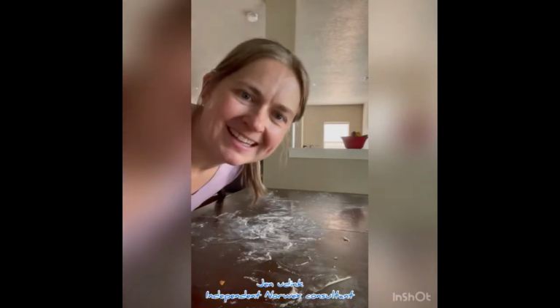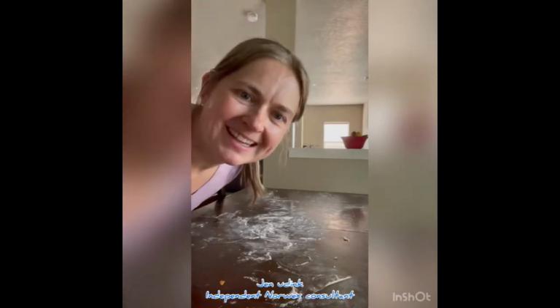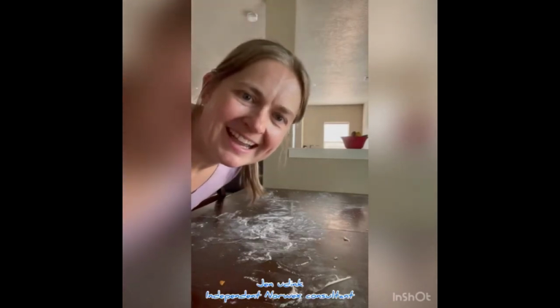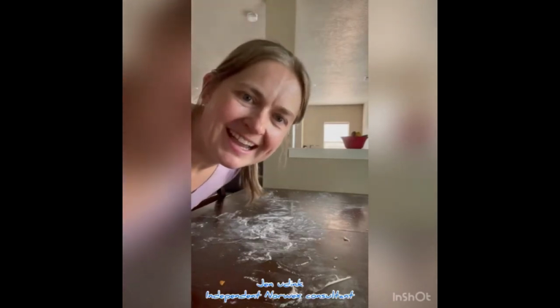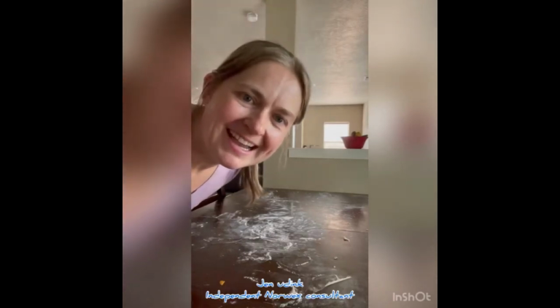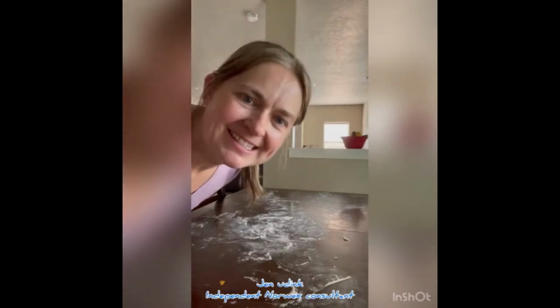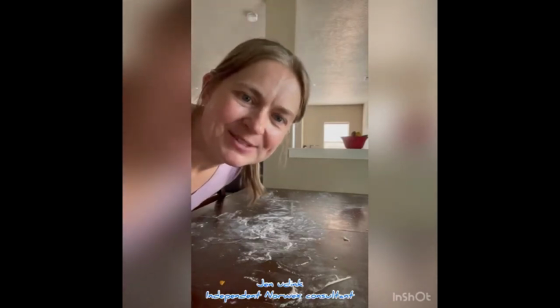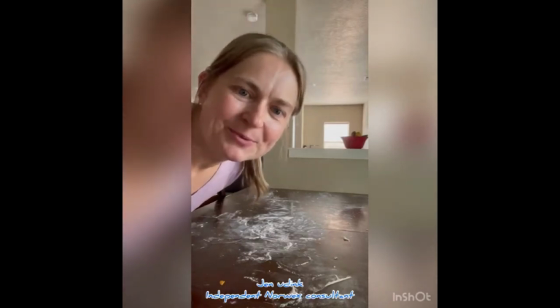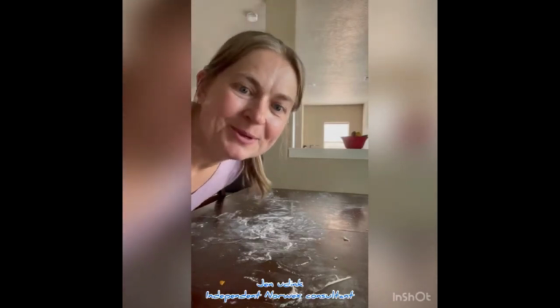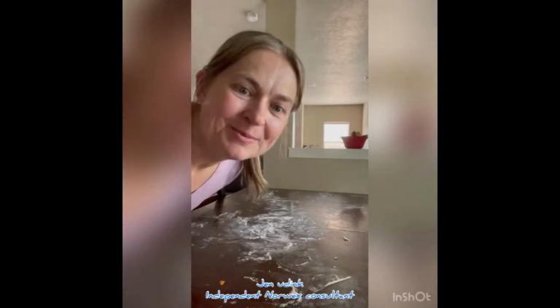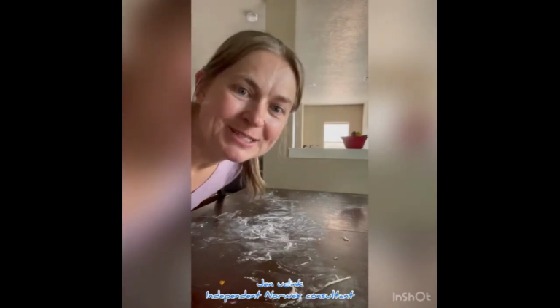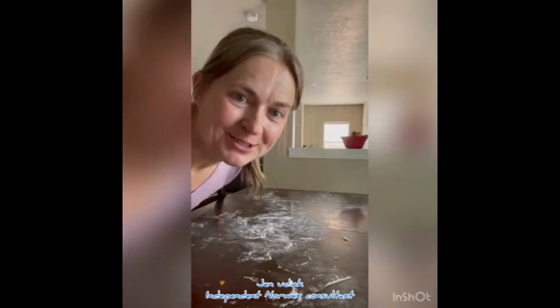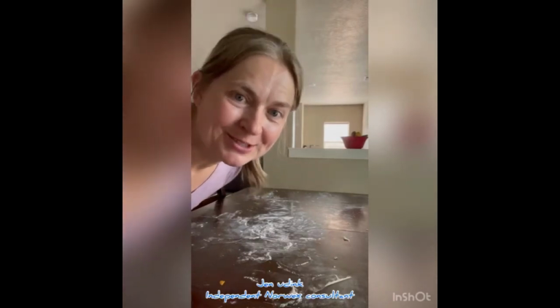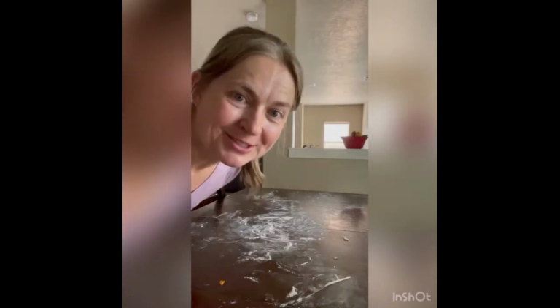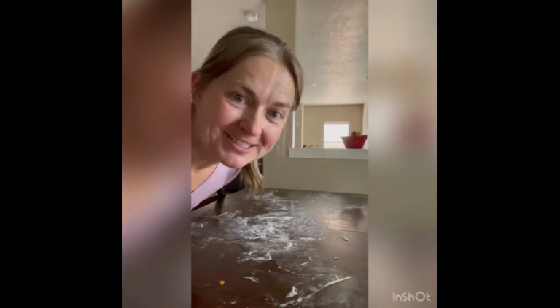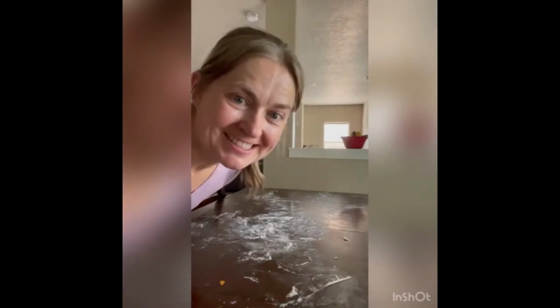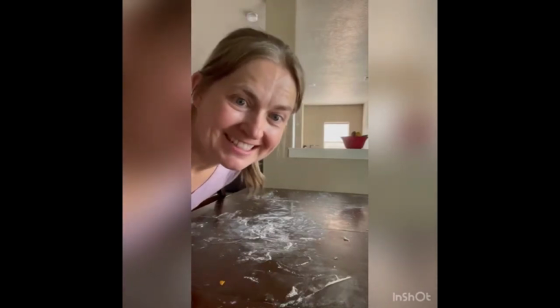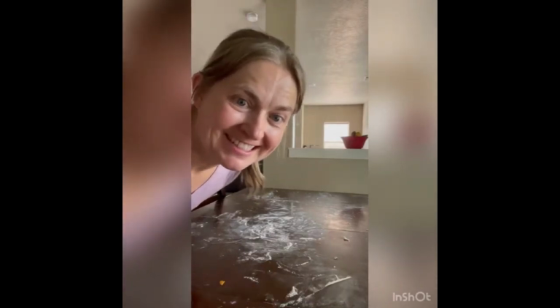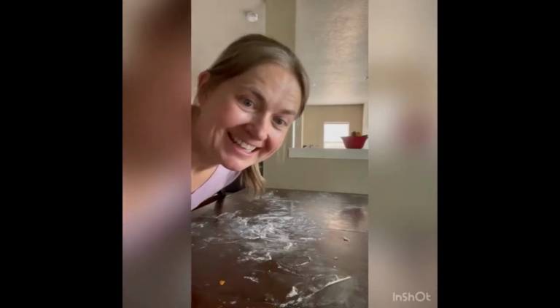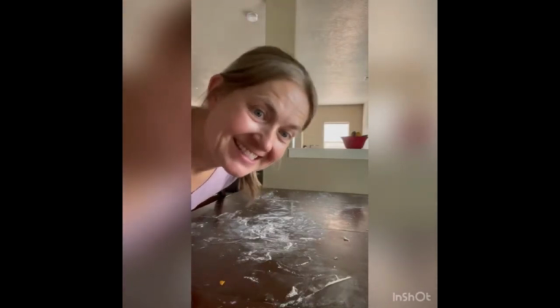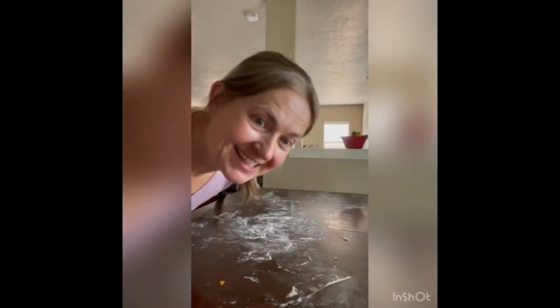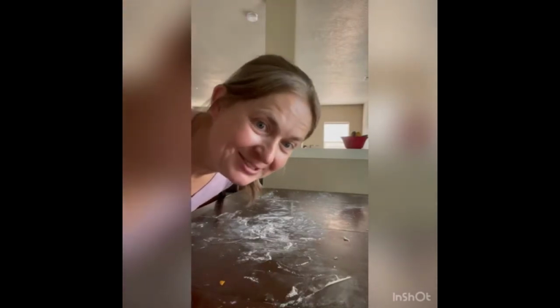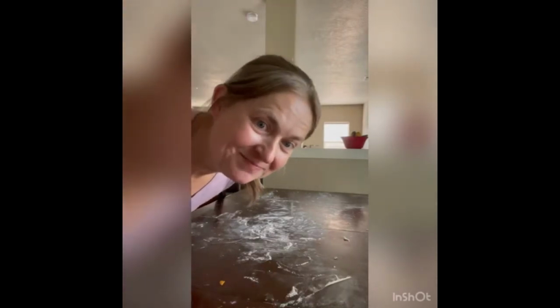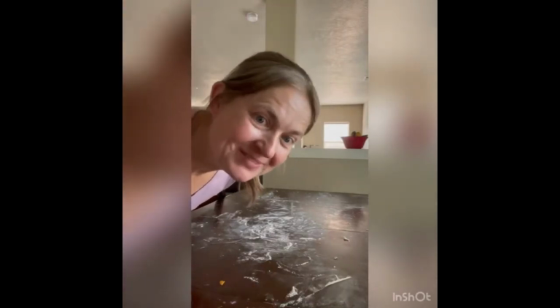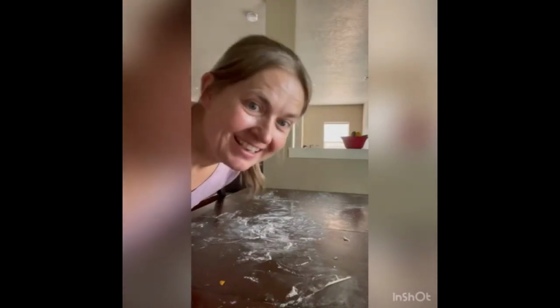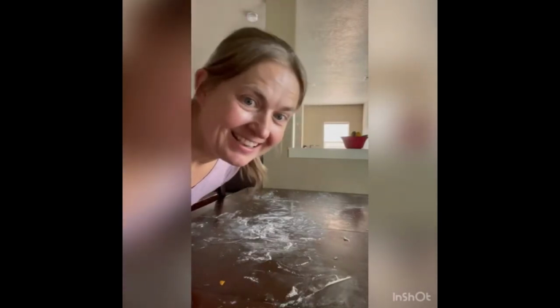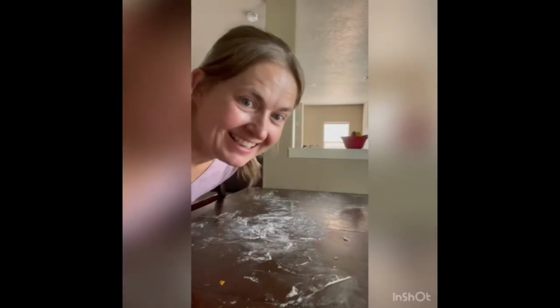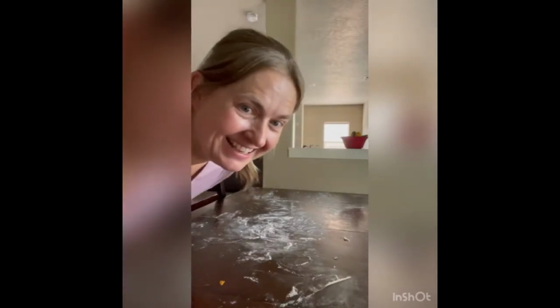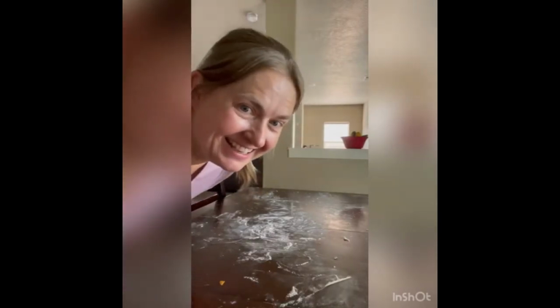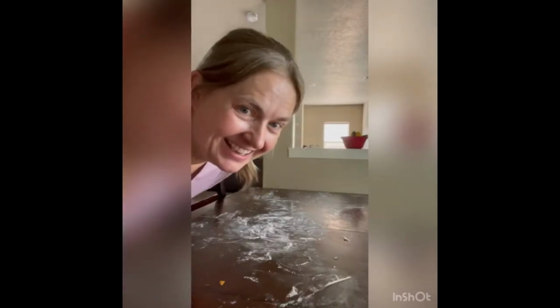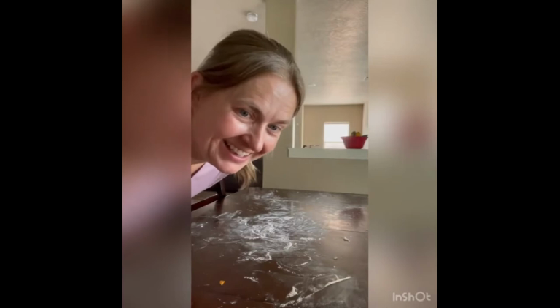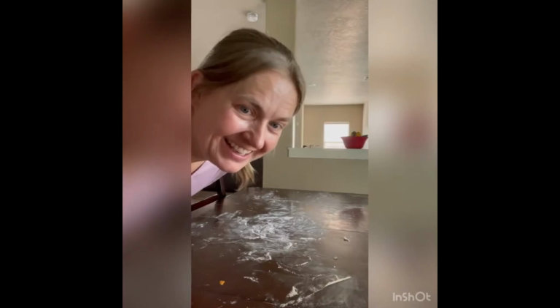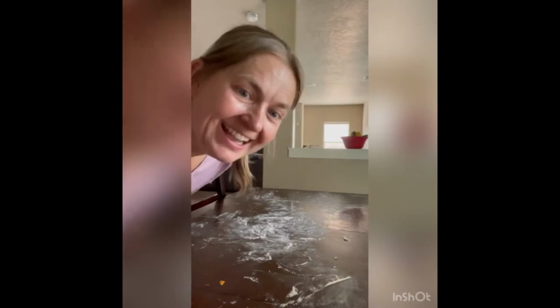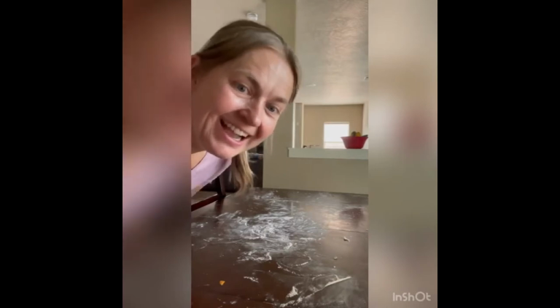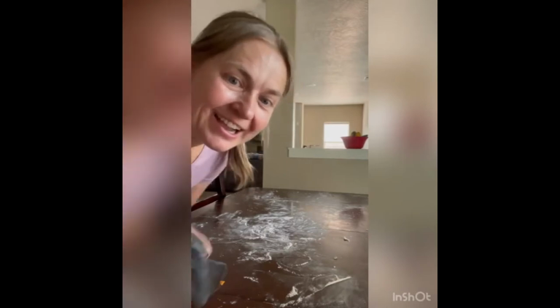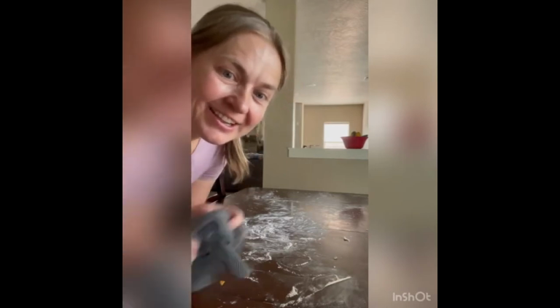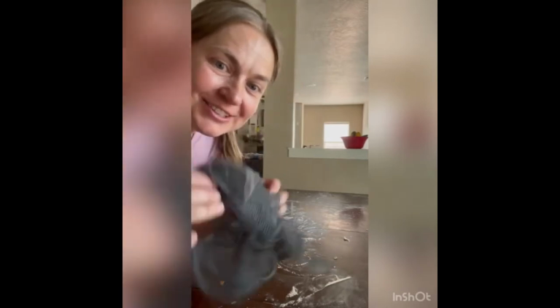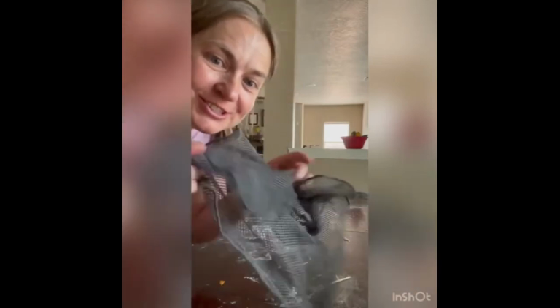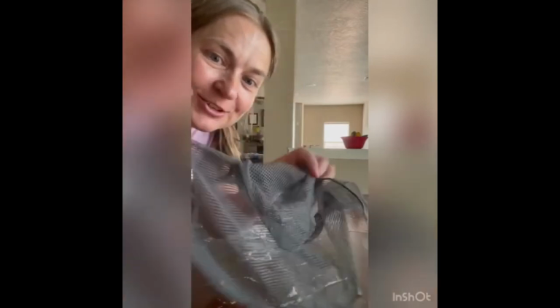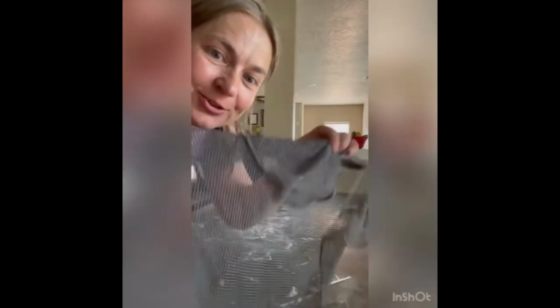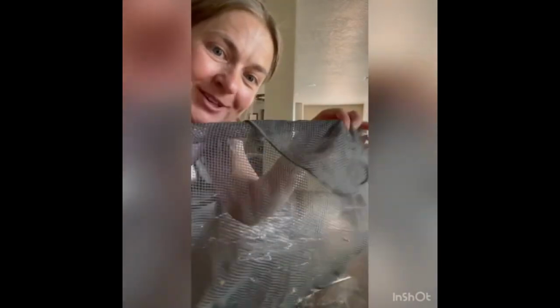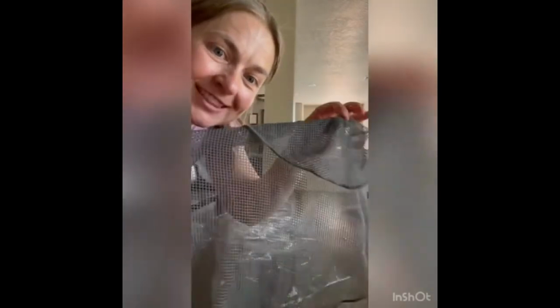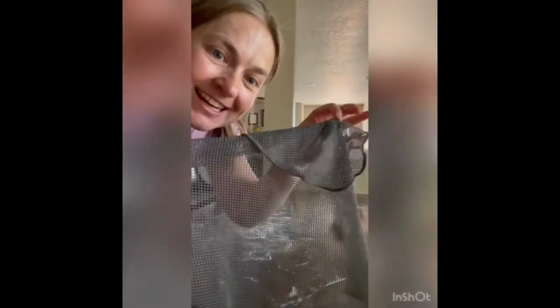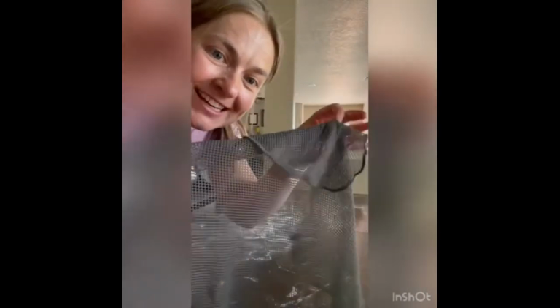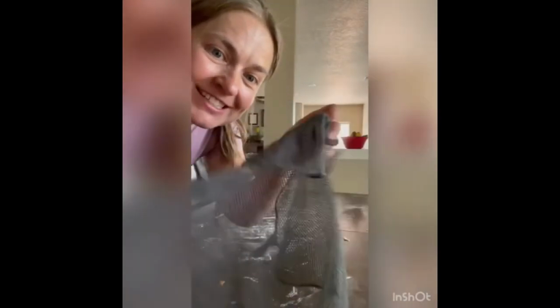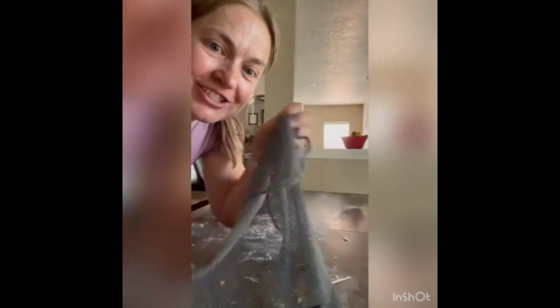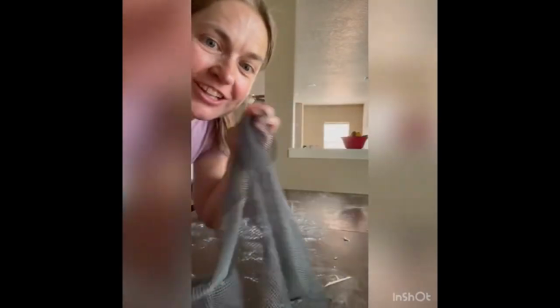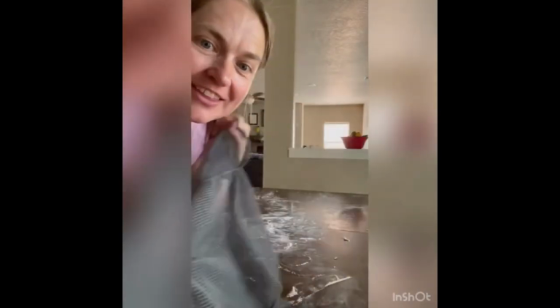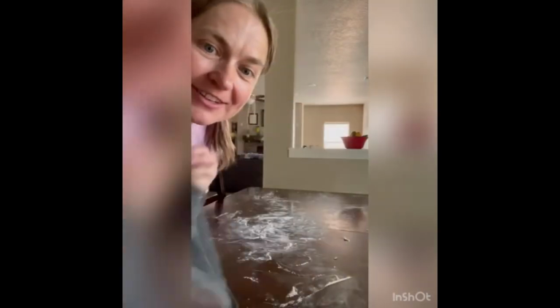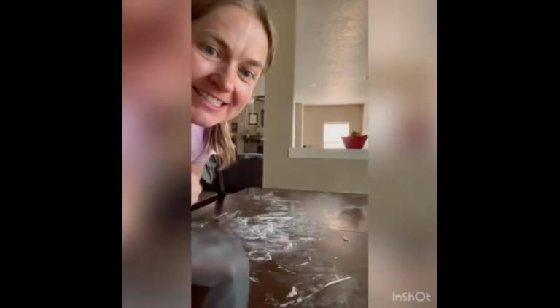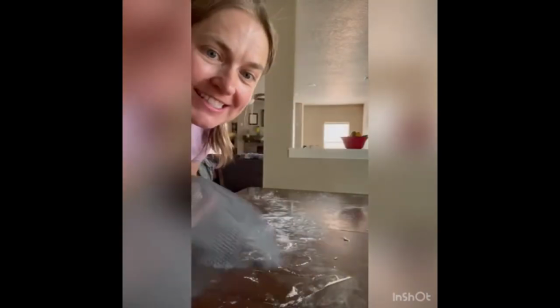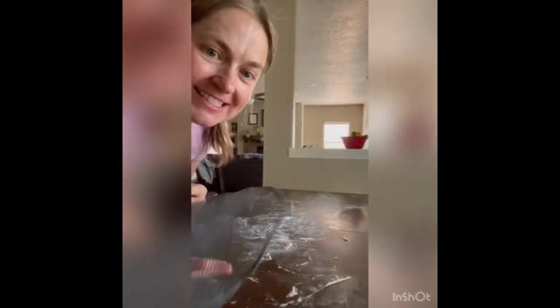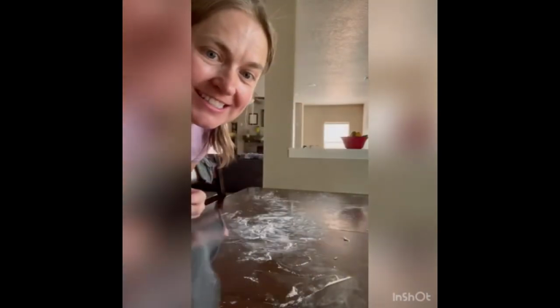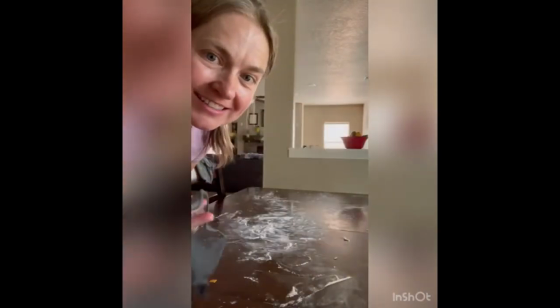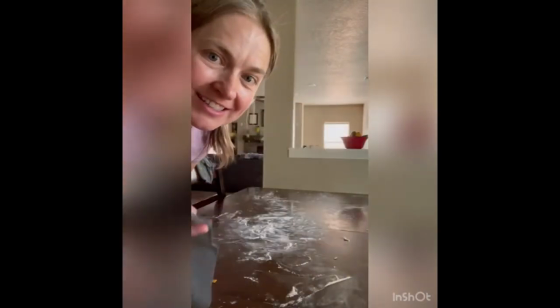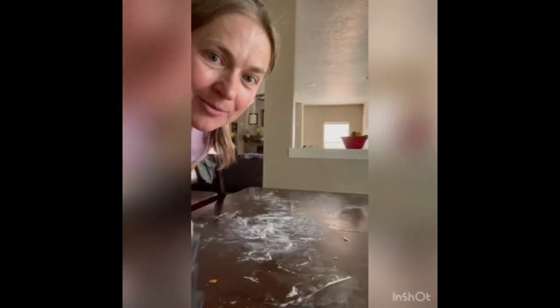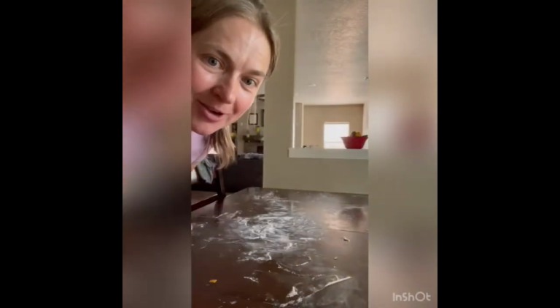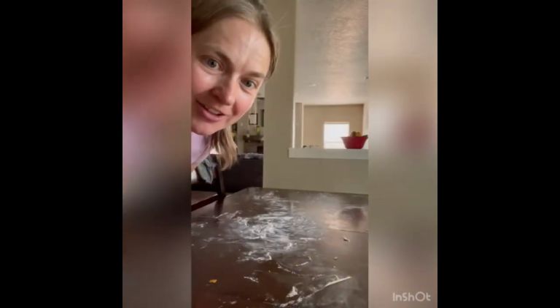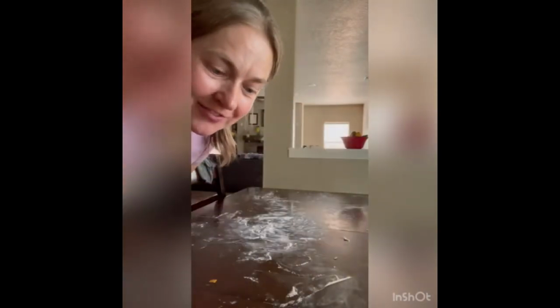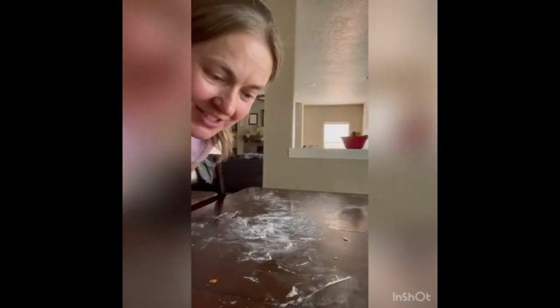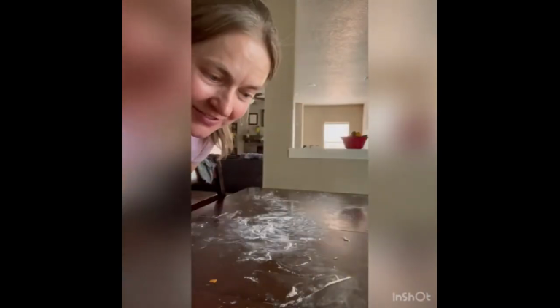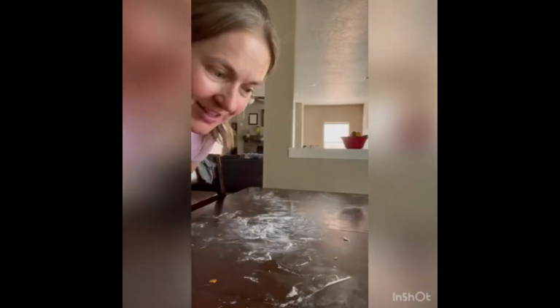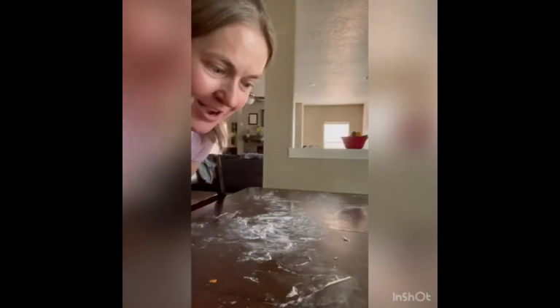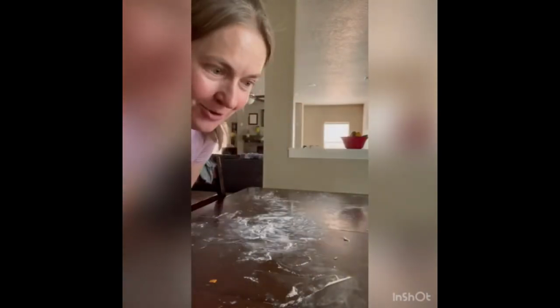Hey guys! We made sugar cookies today, can you tell? I'm going to show you with the netted dishcloth how easy it is to clean up all of this flour.